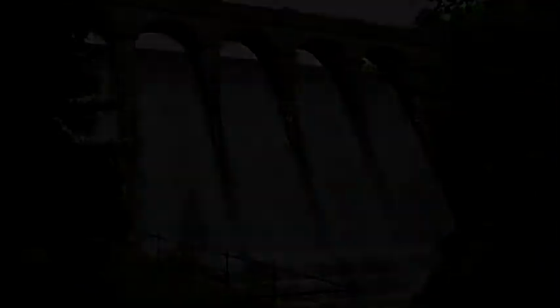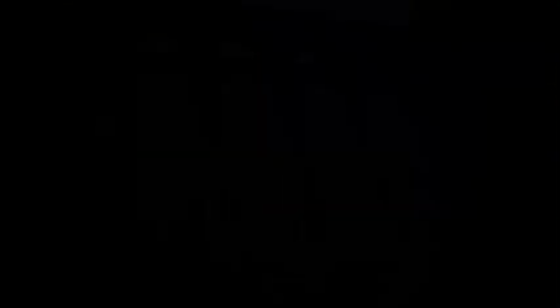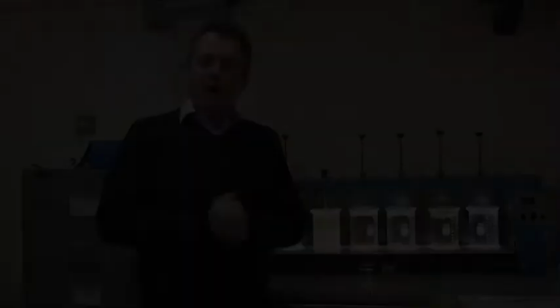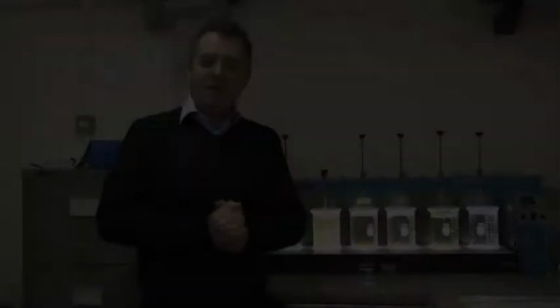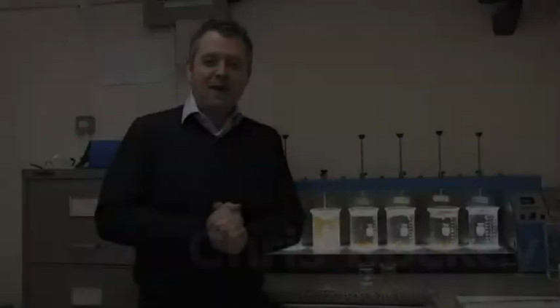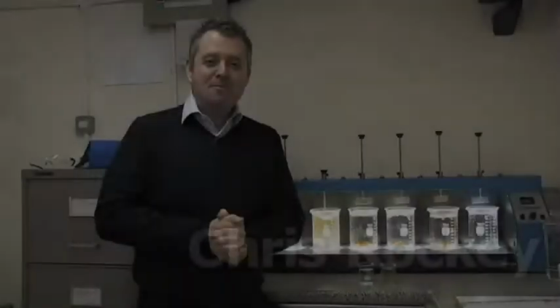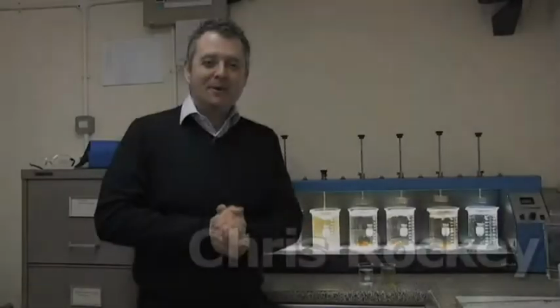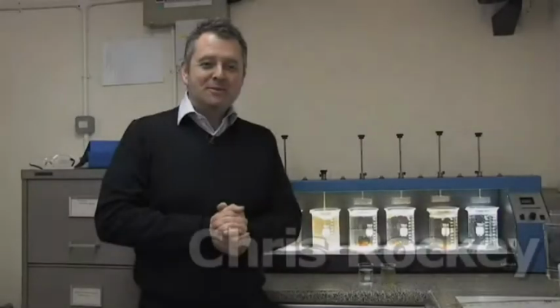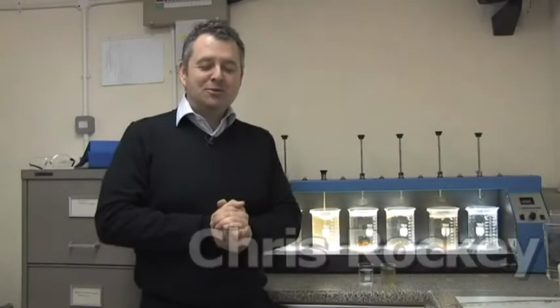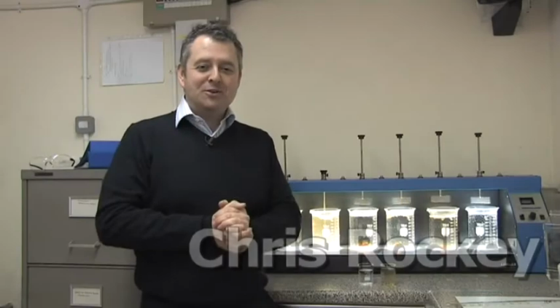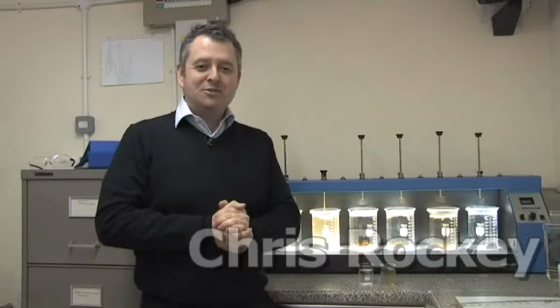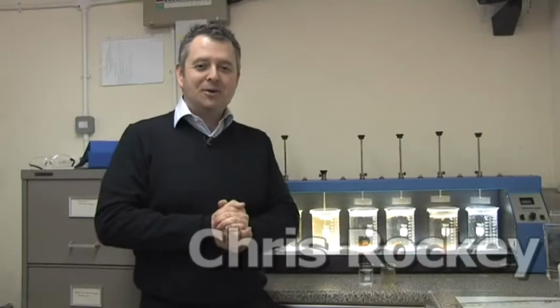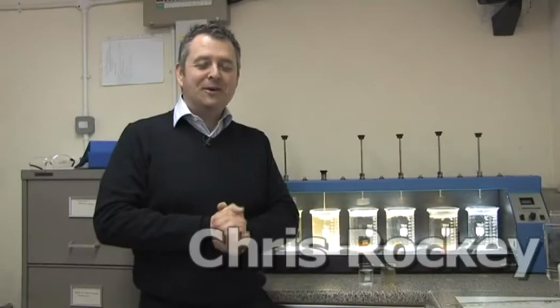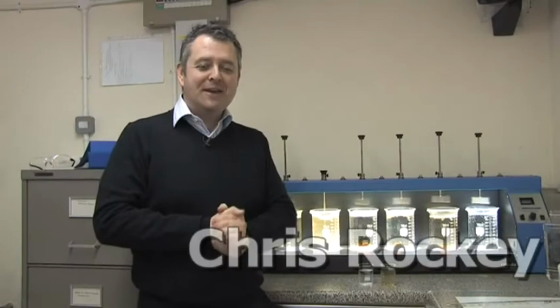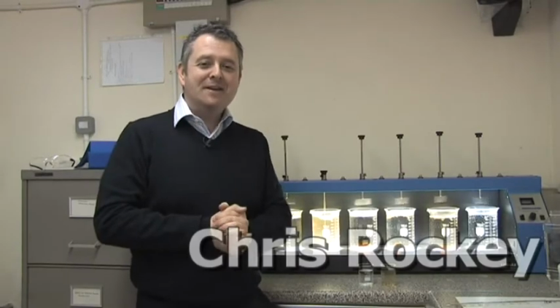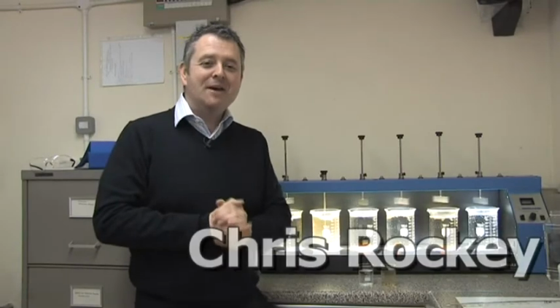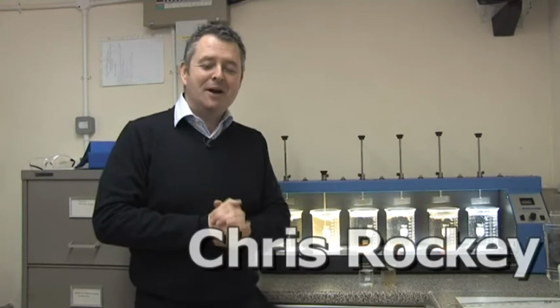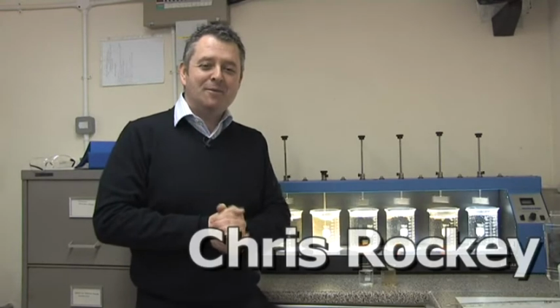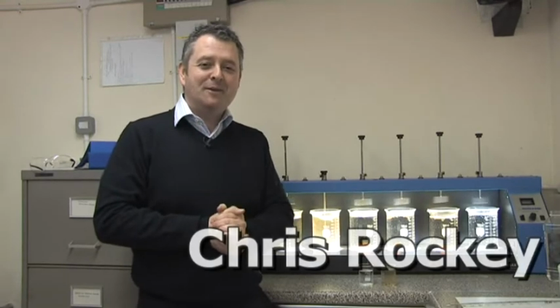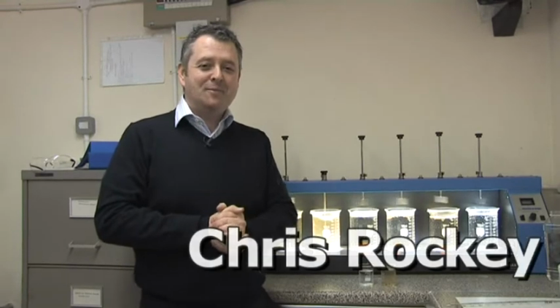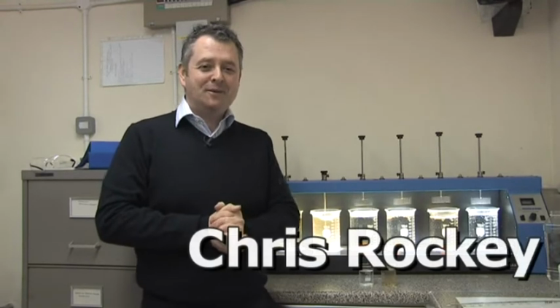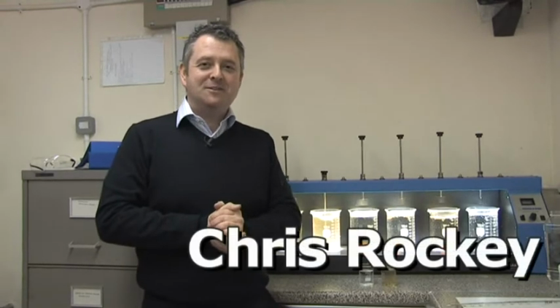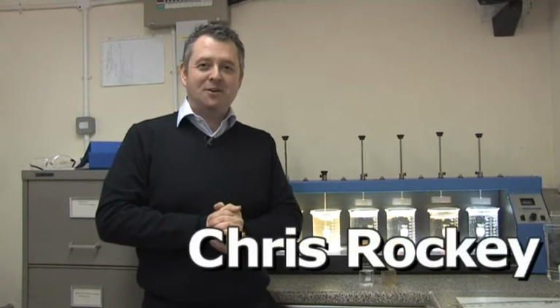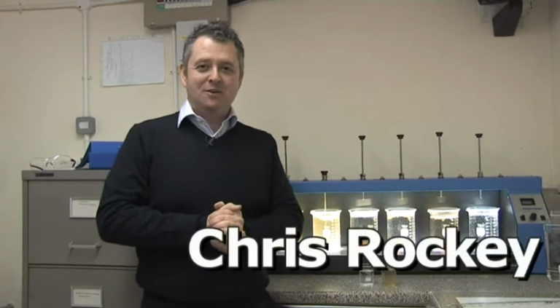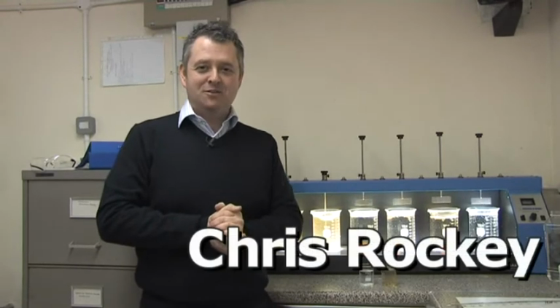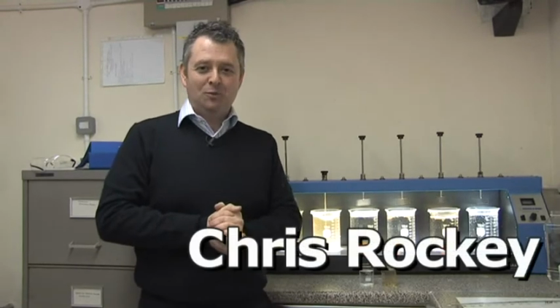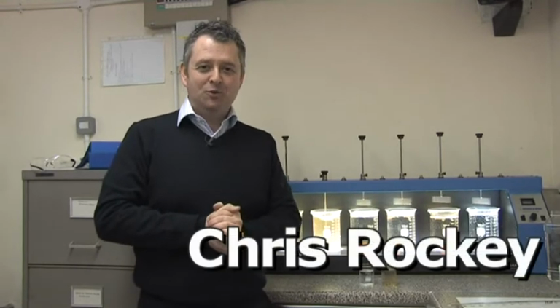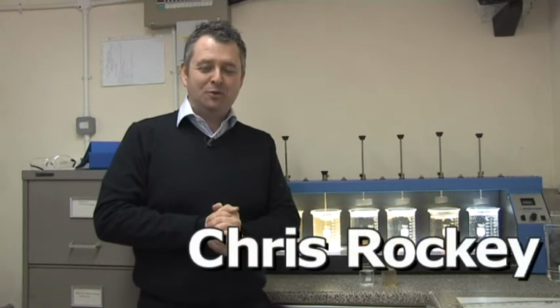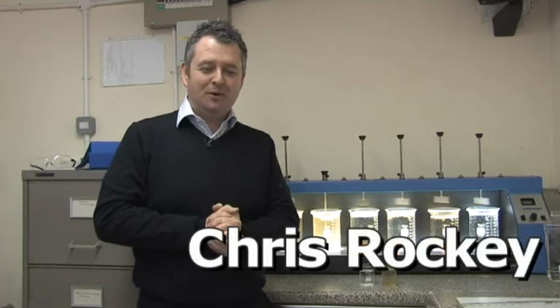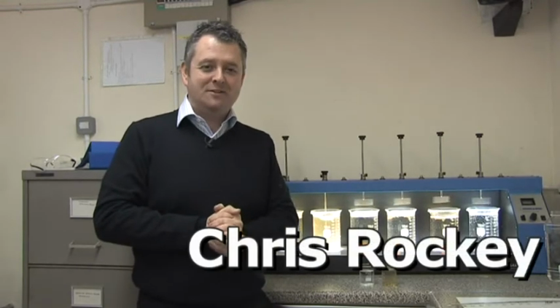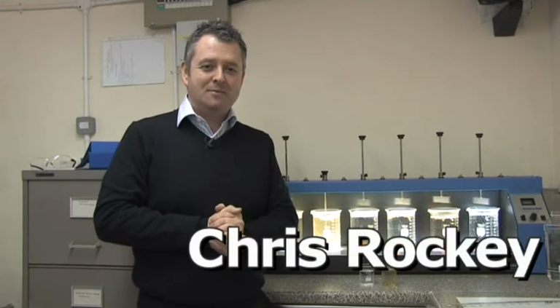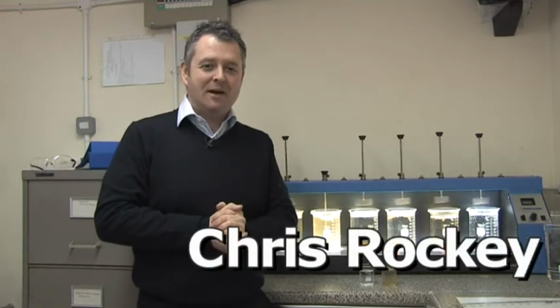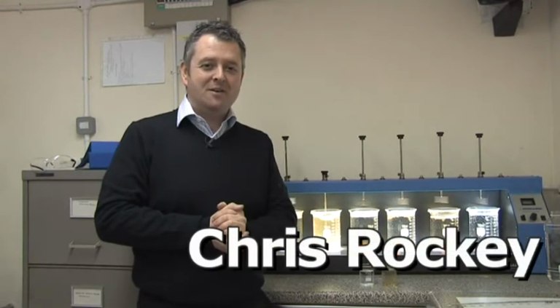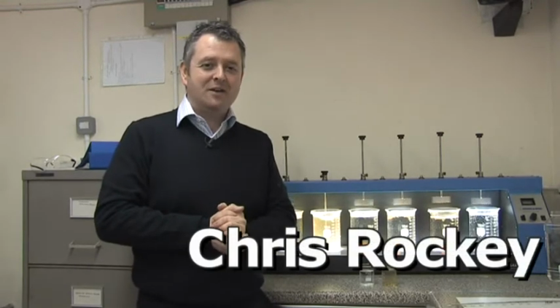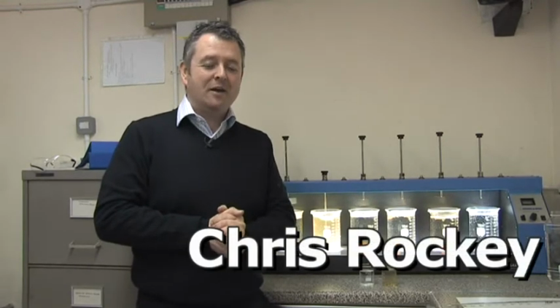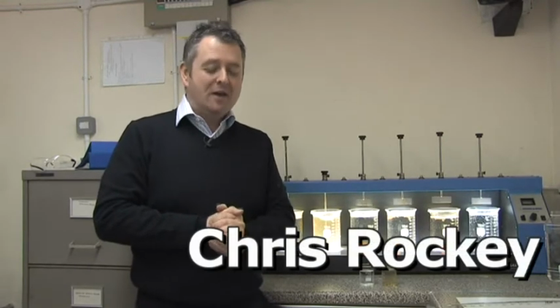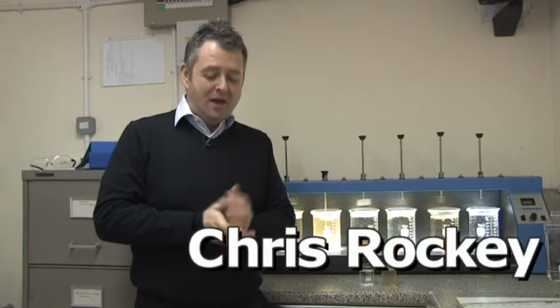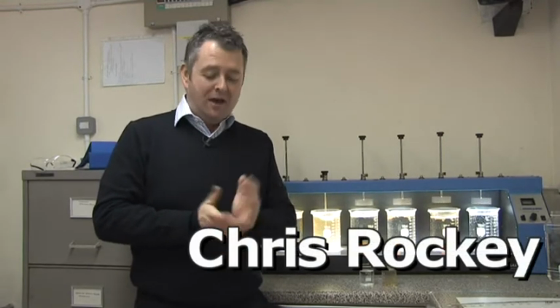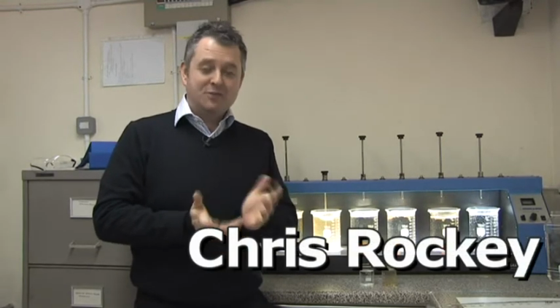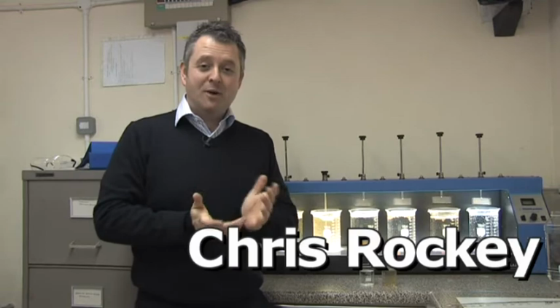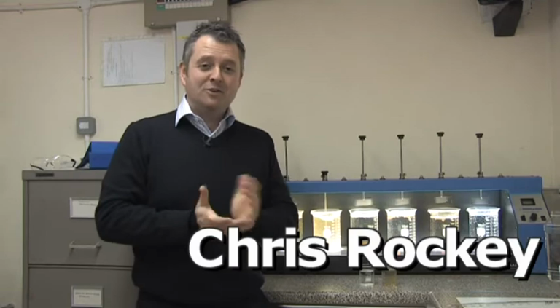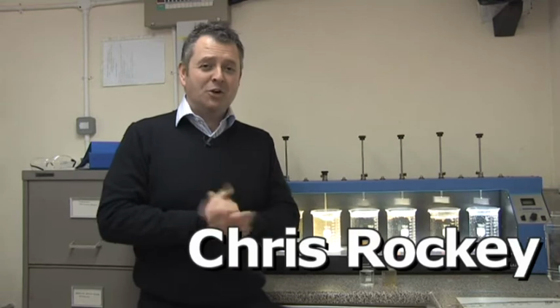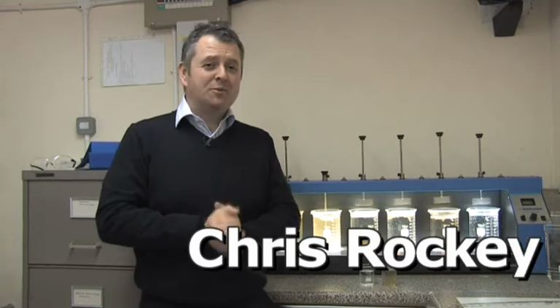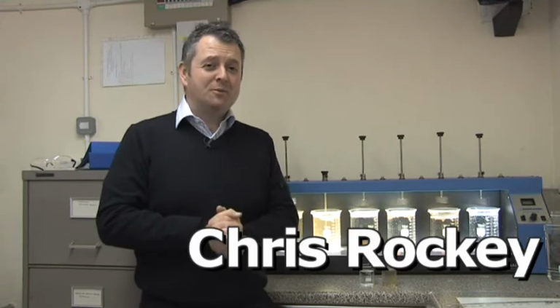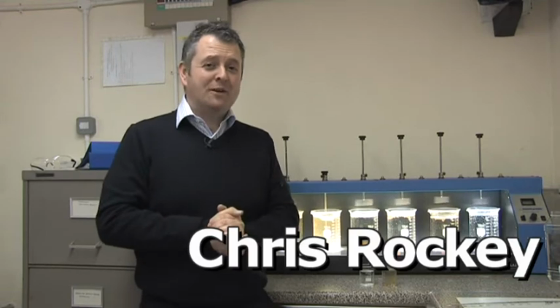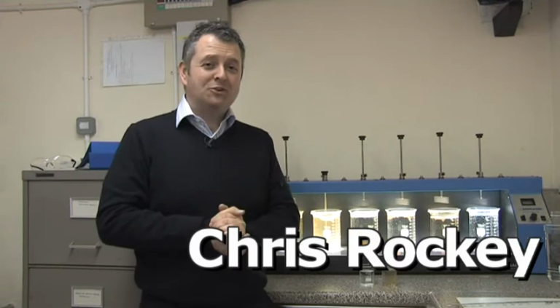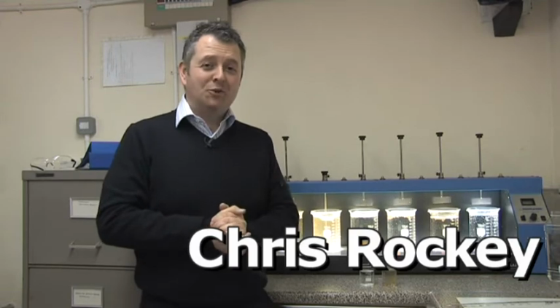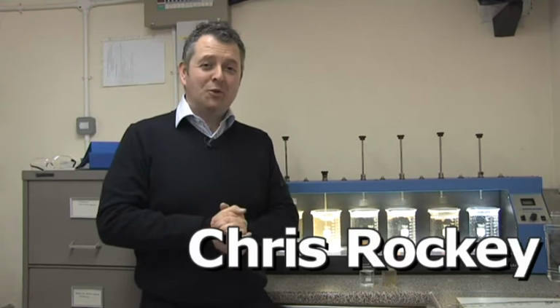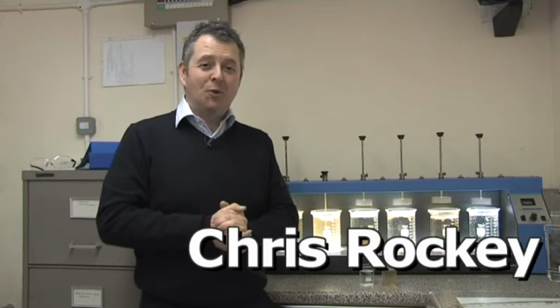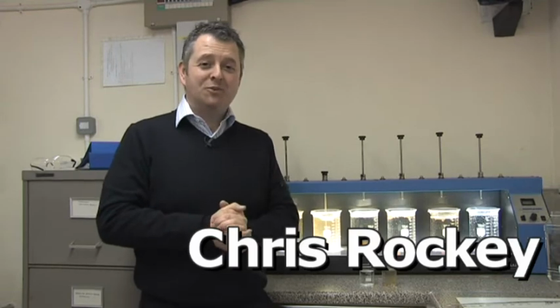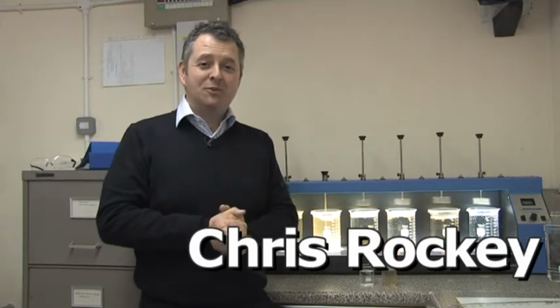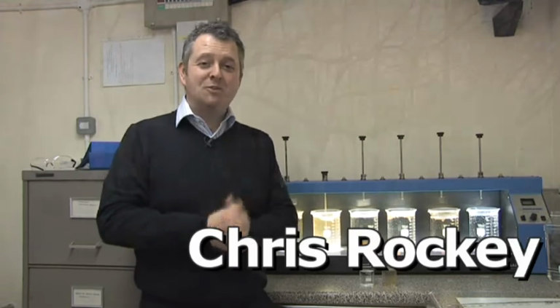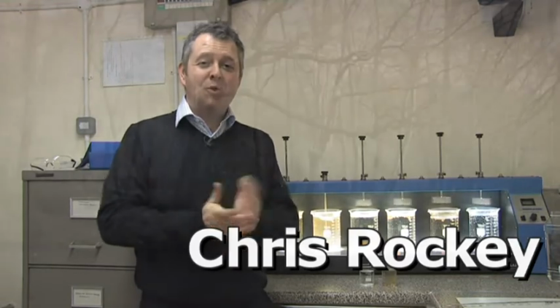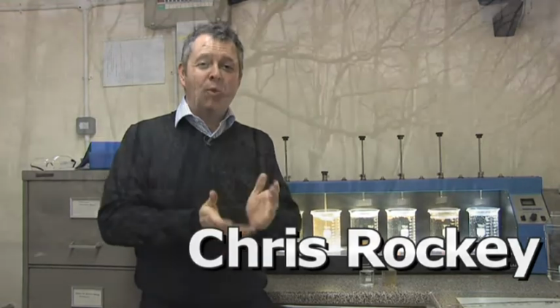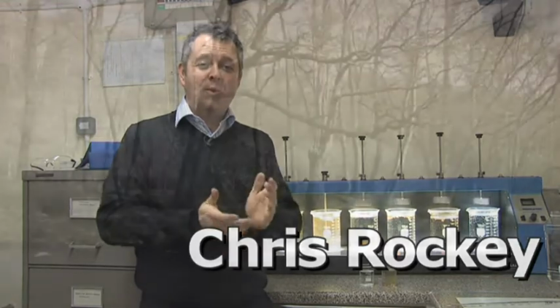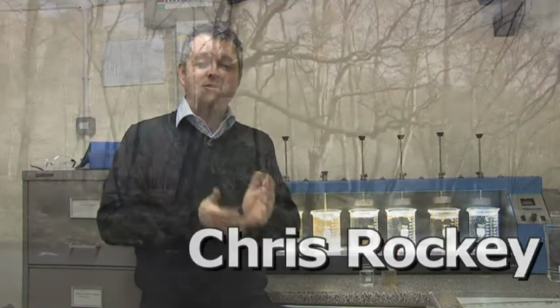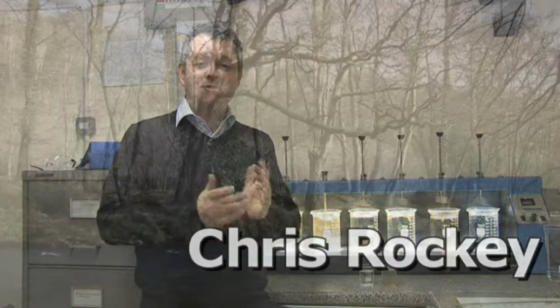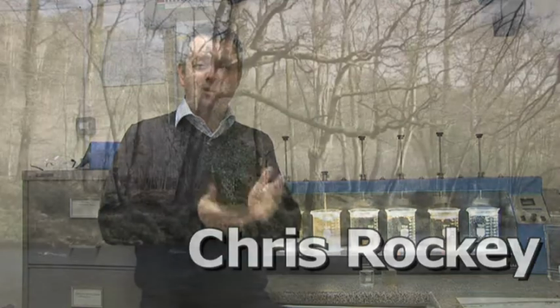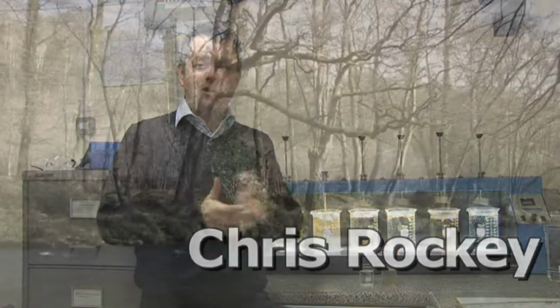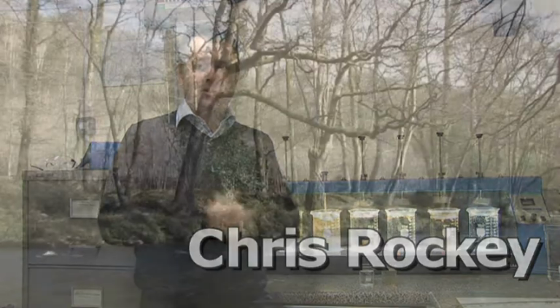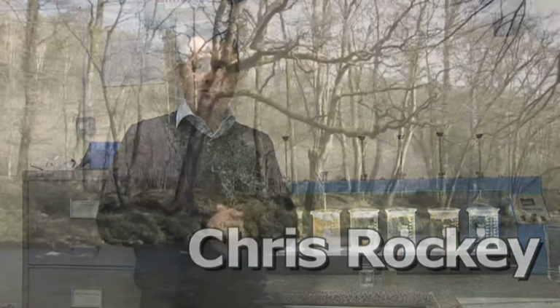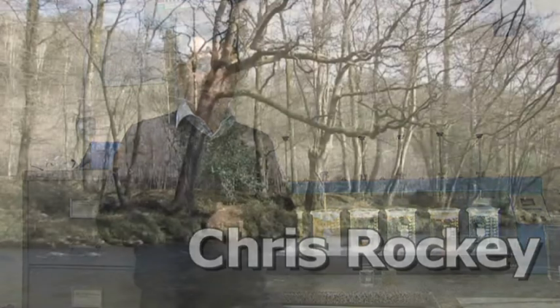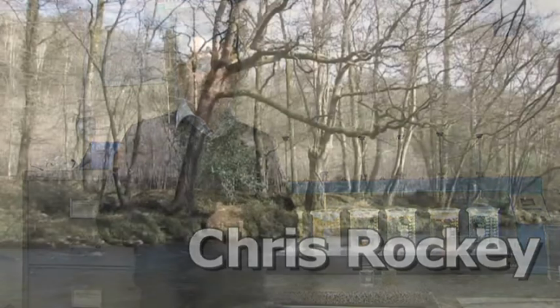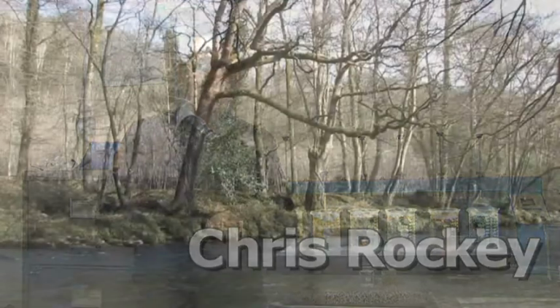Hi there, my name's Chris Rockey and I'm the company's science and water quality manager. It's my job to make sure that water is always really good to drink.